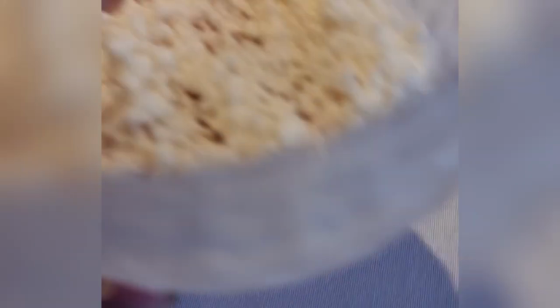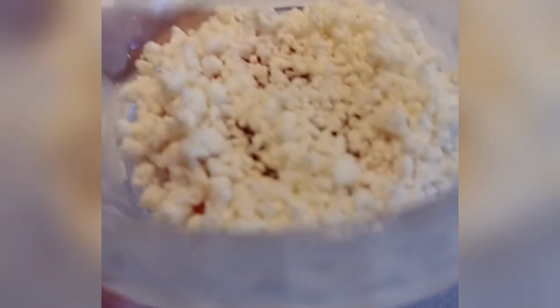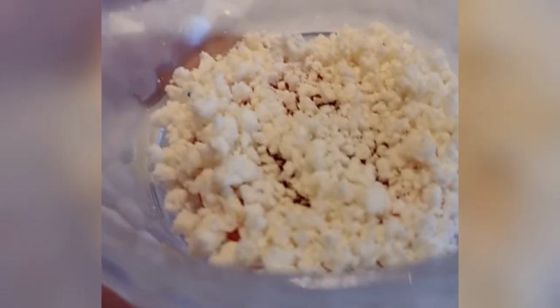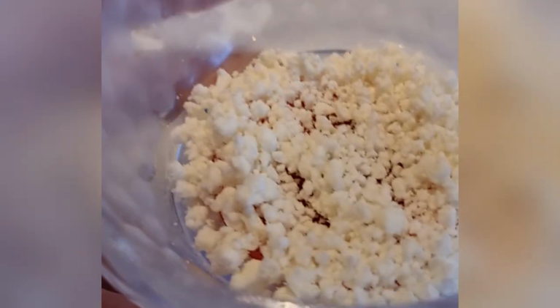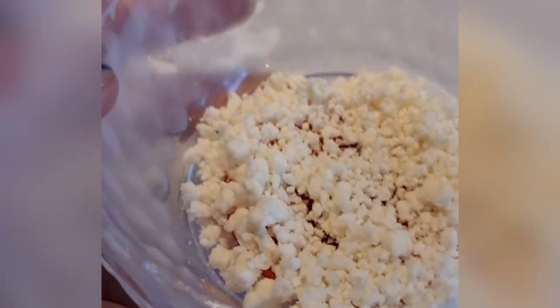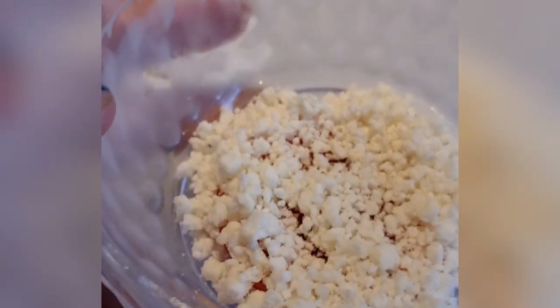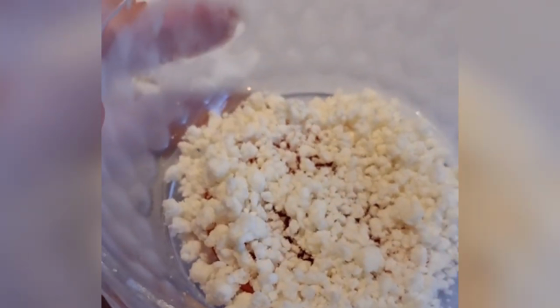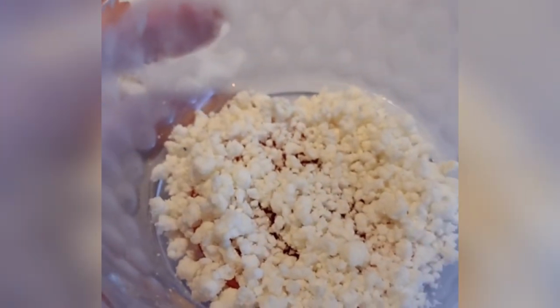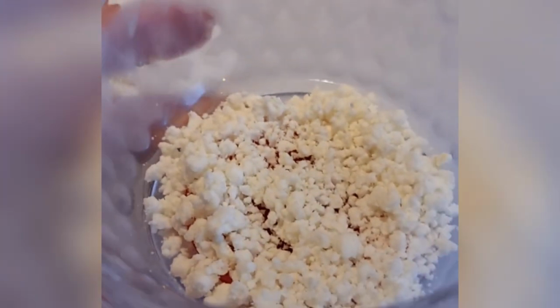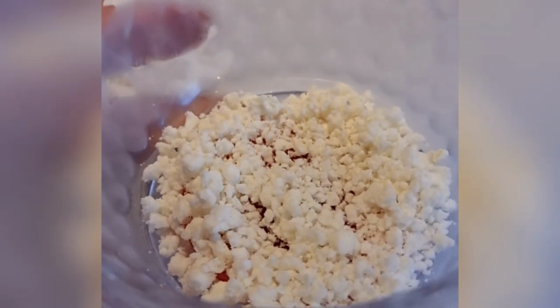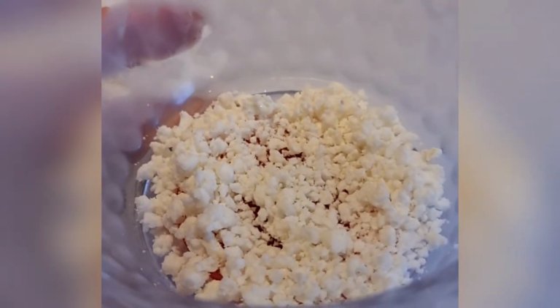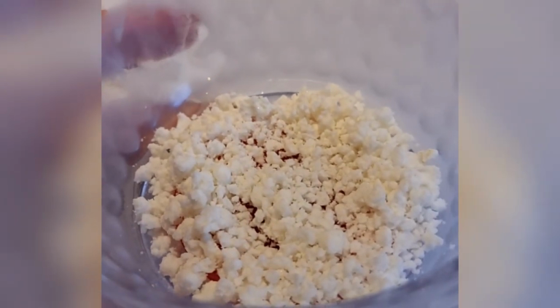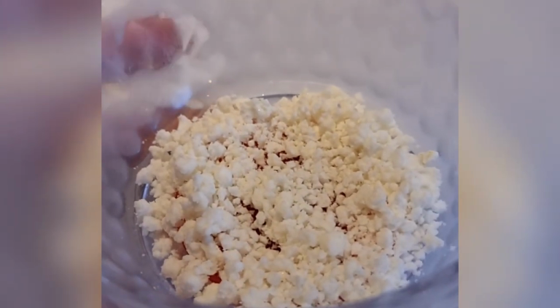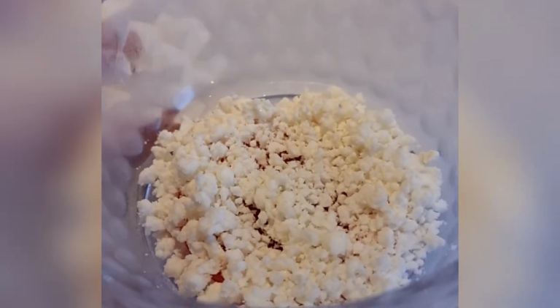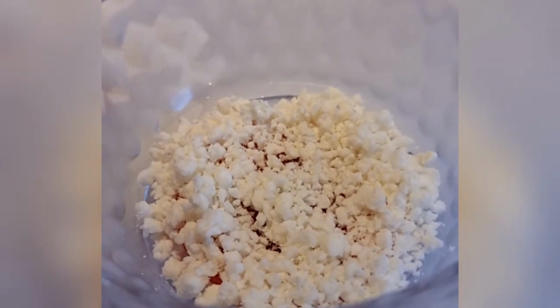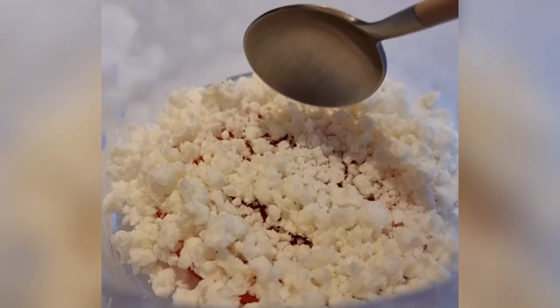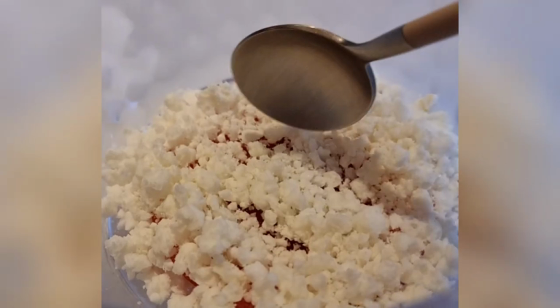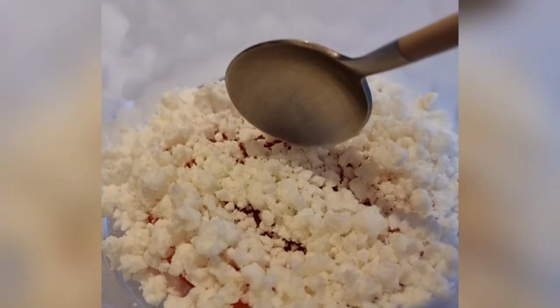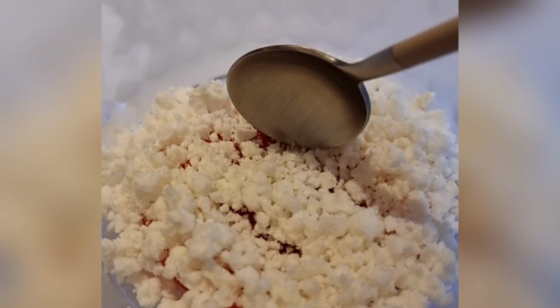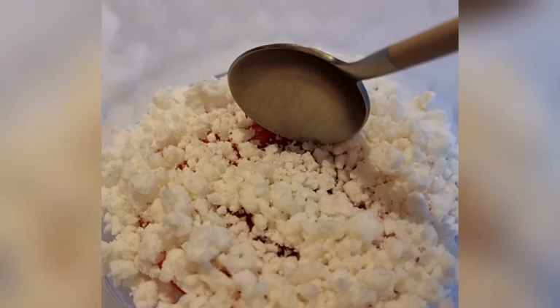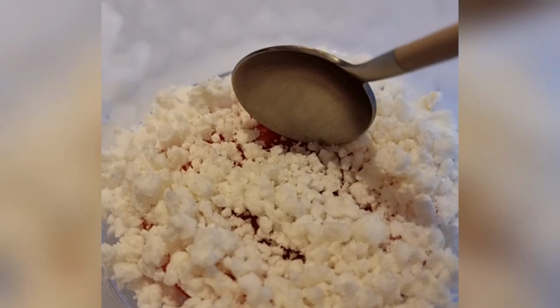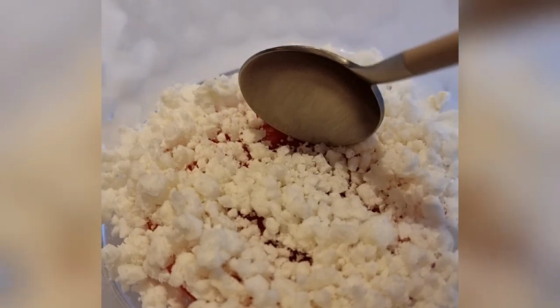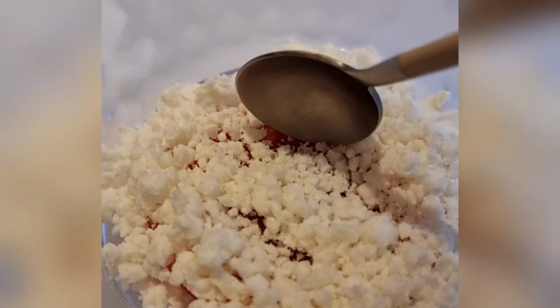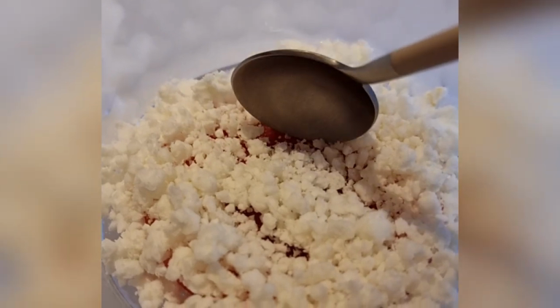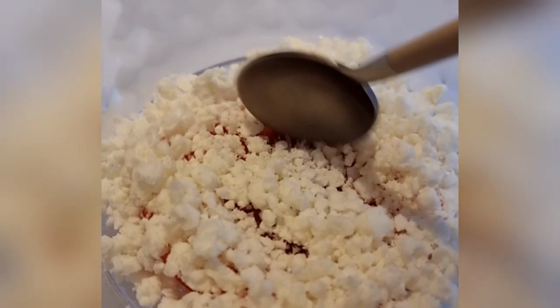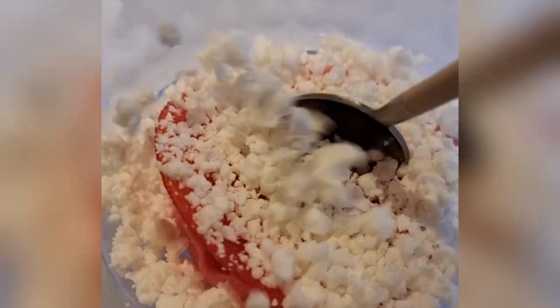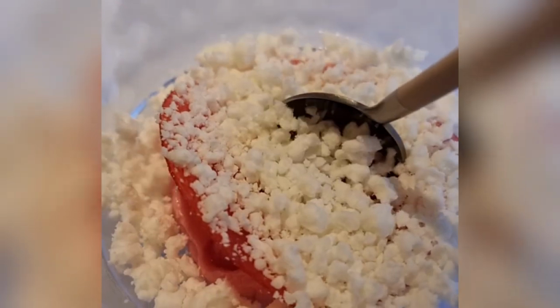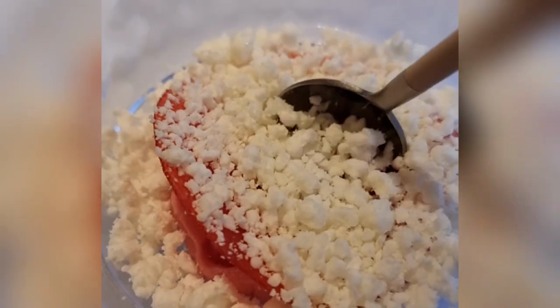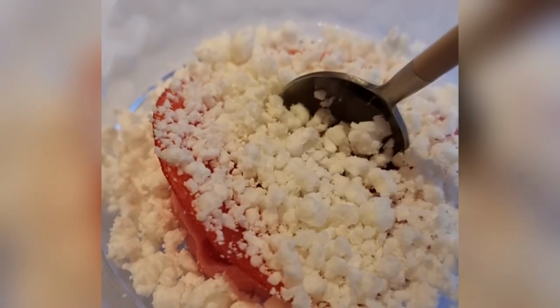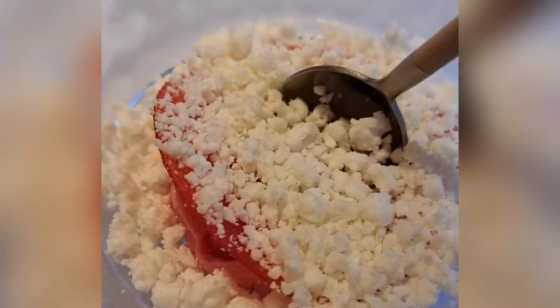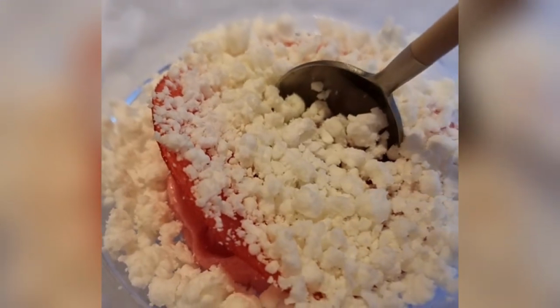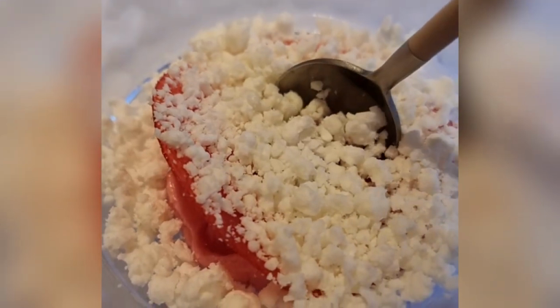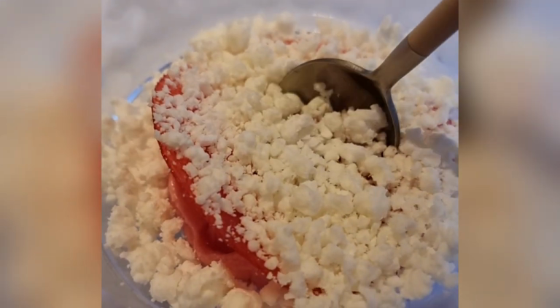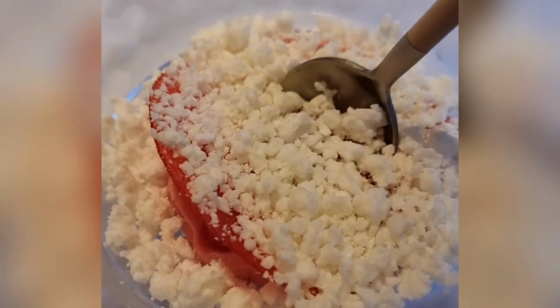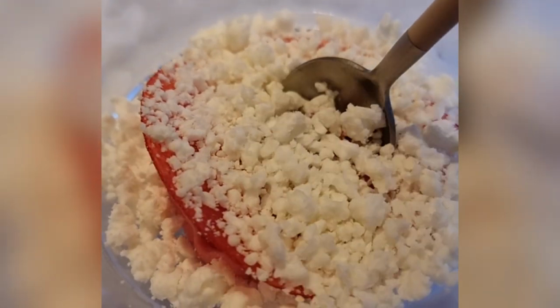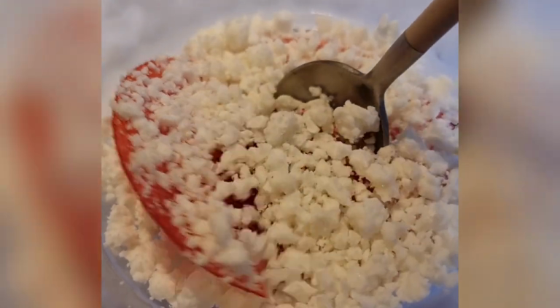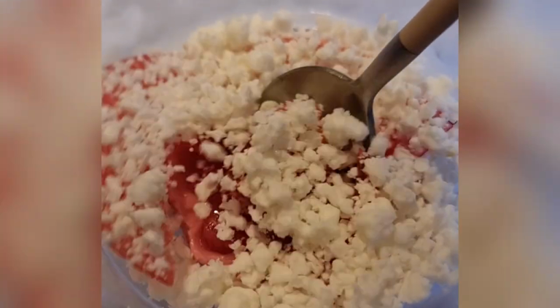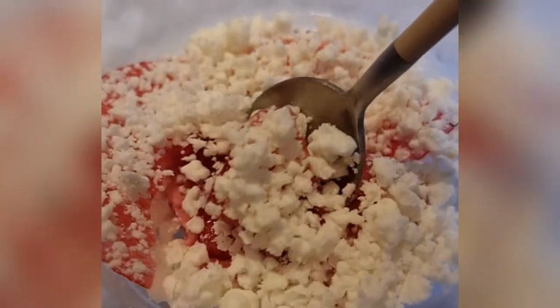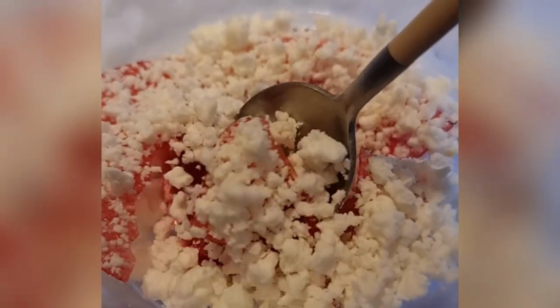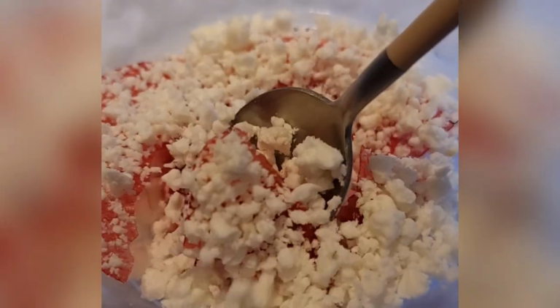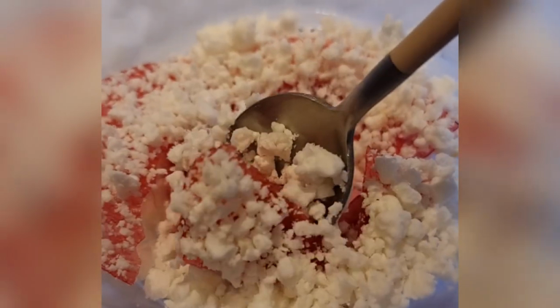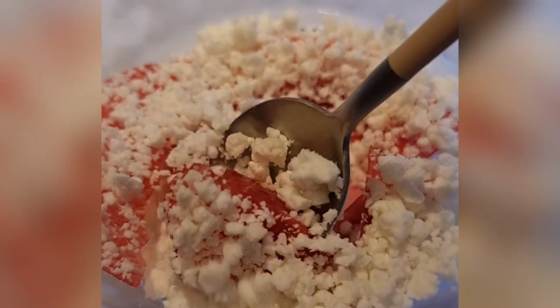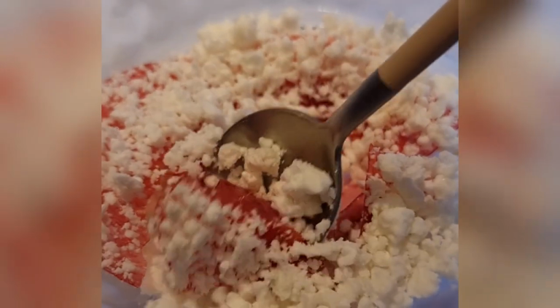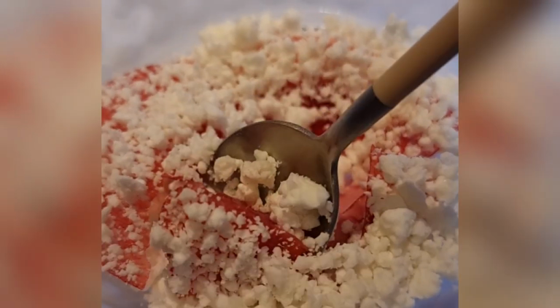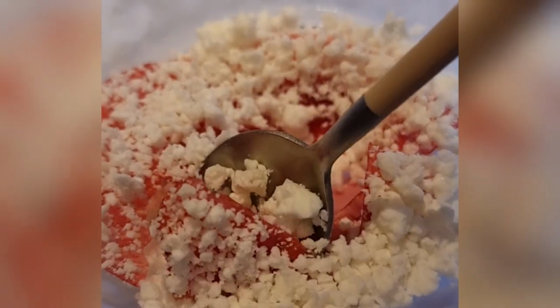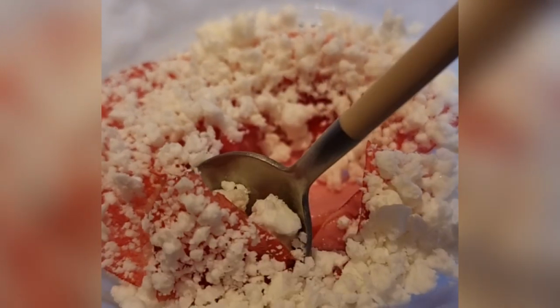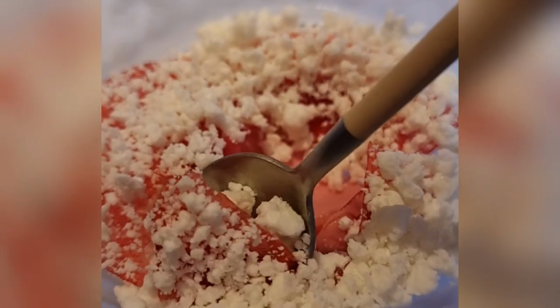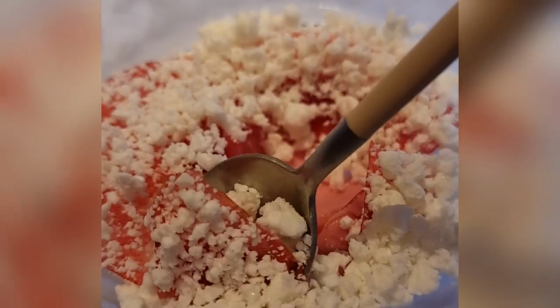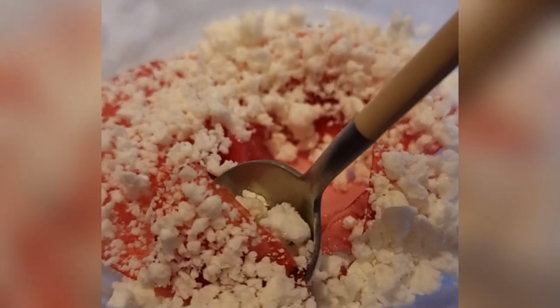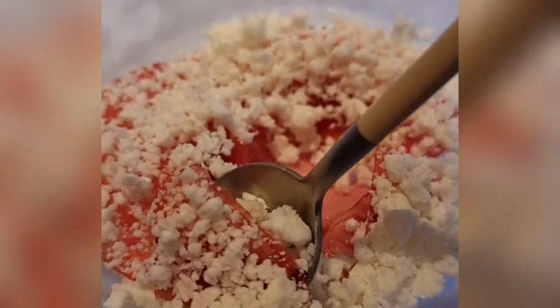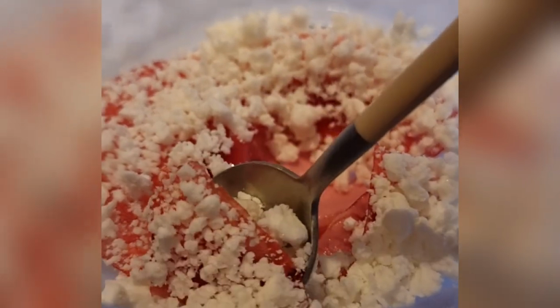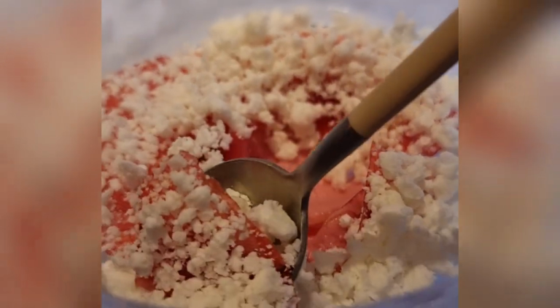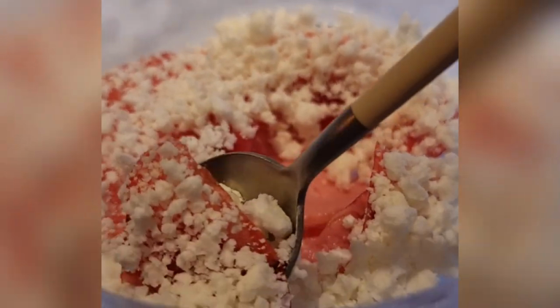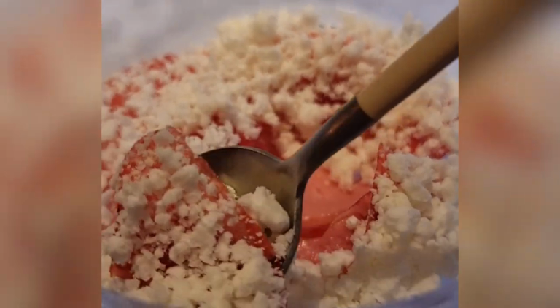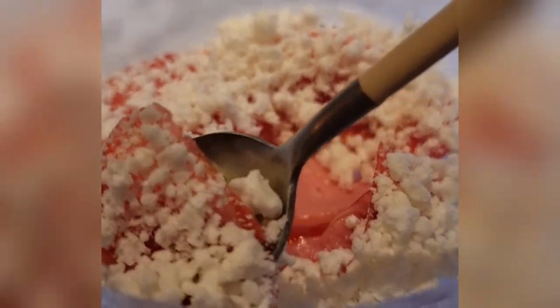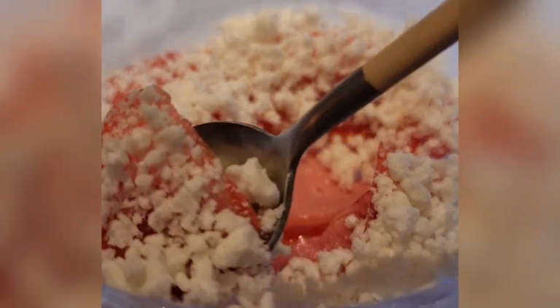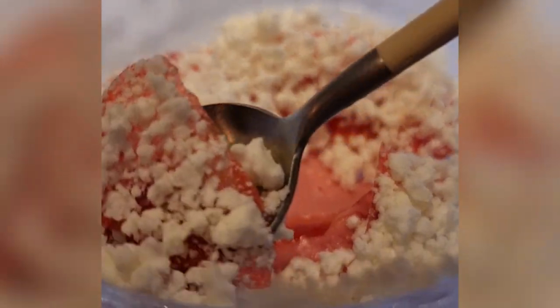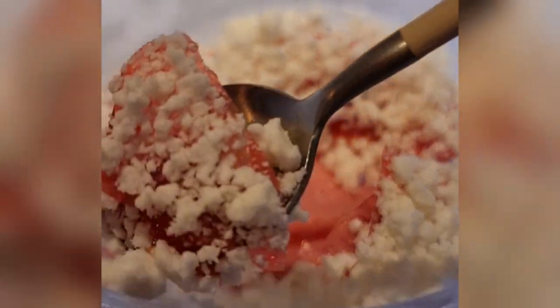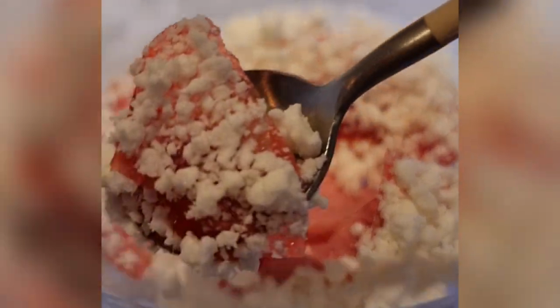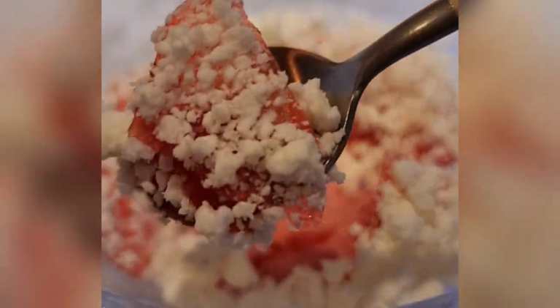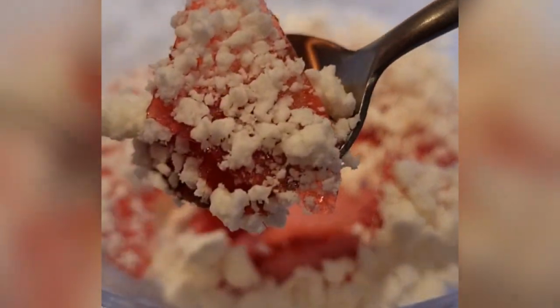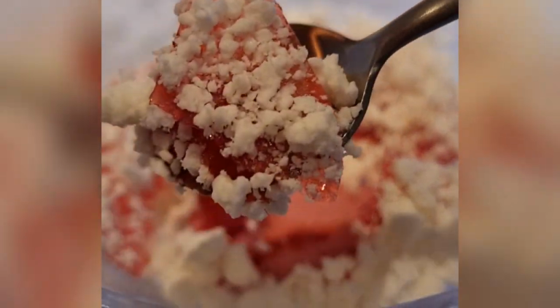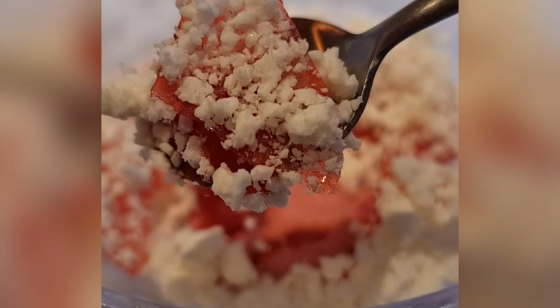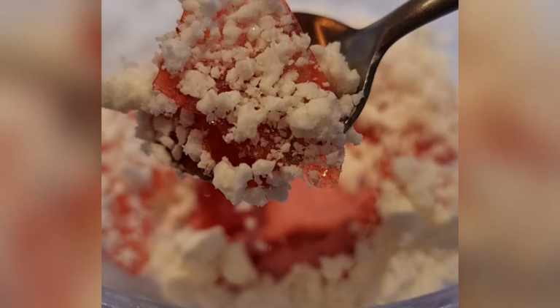Although not big fans of rhubarb, this surprised us. The goat's milk combination was light and cold, with a very subtle taste of rhubarb.